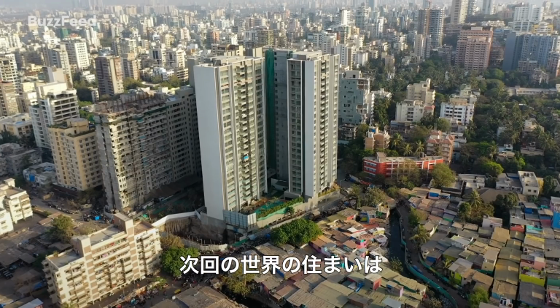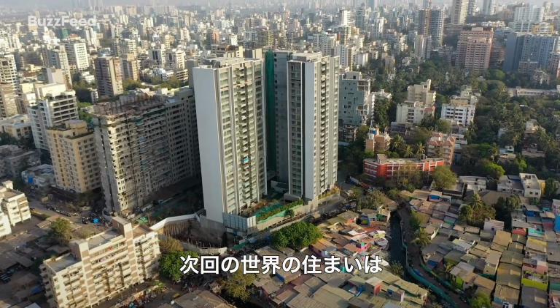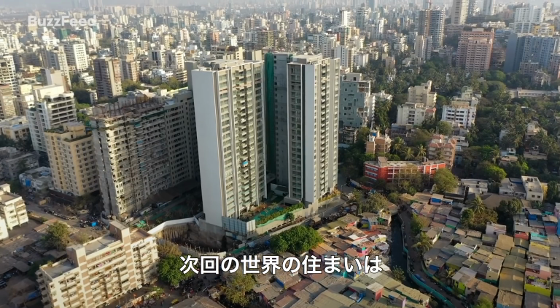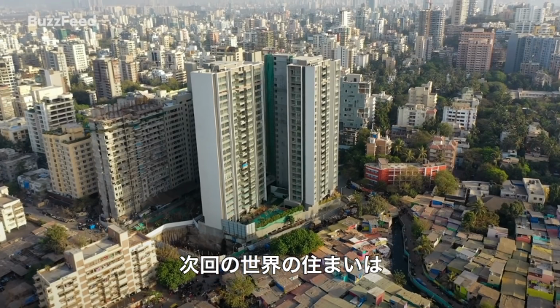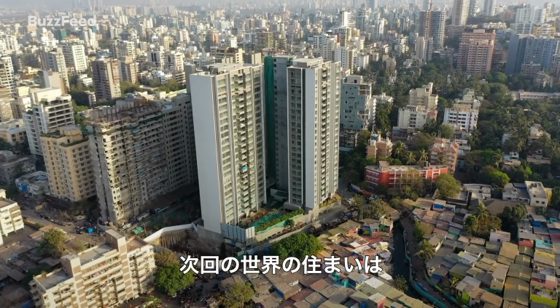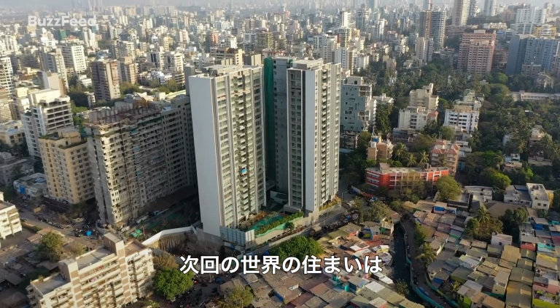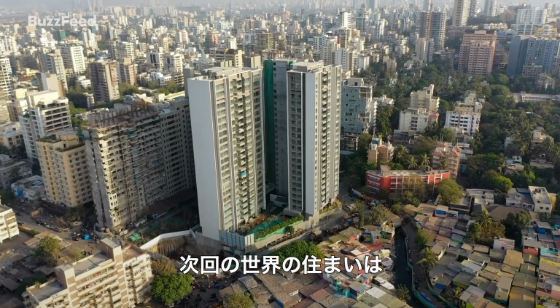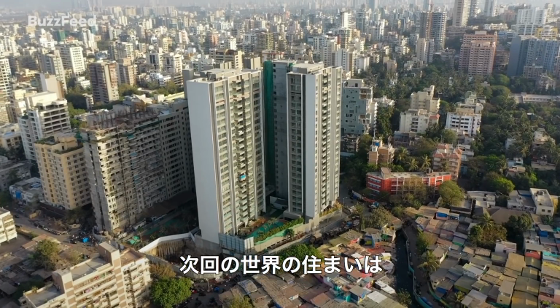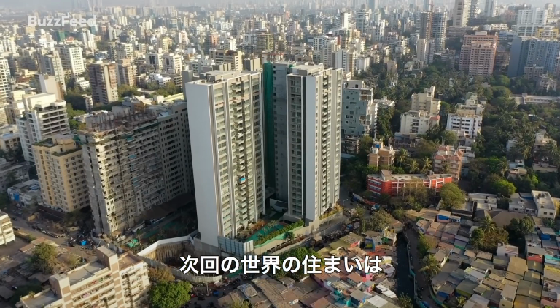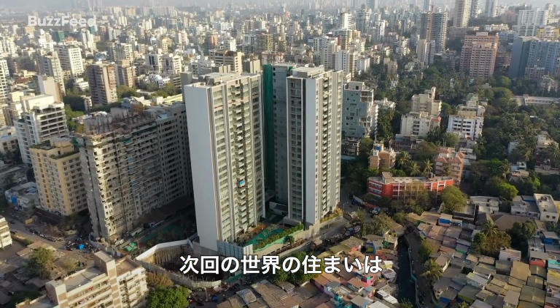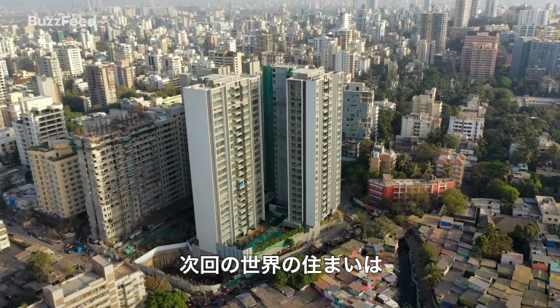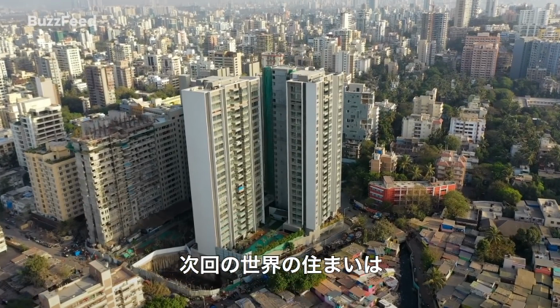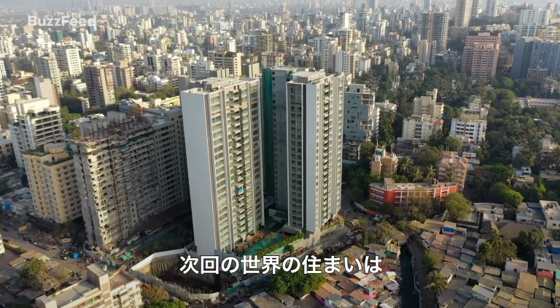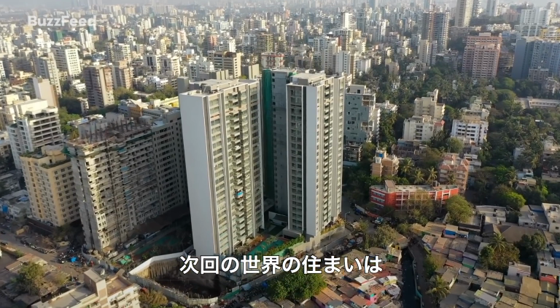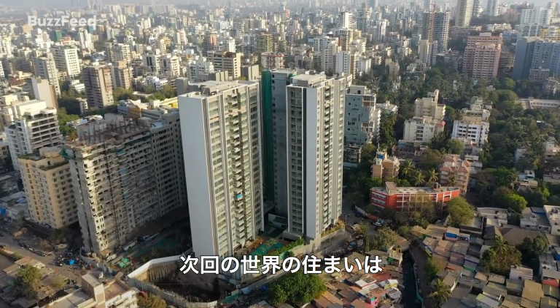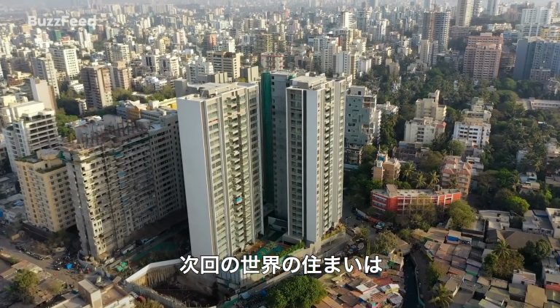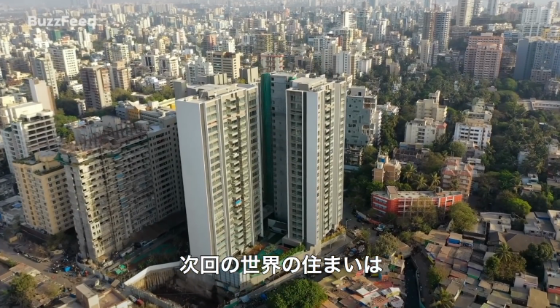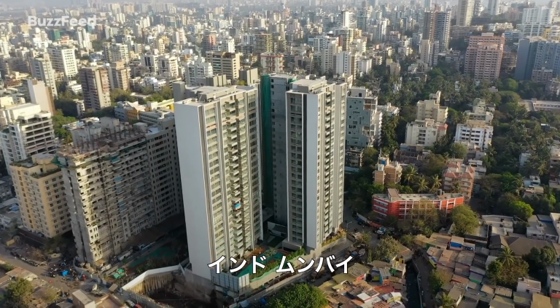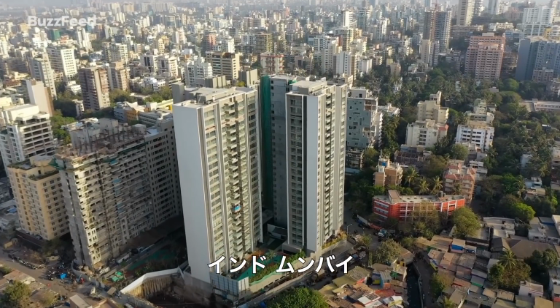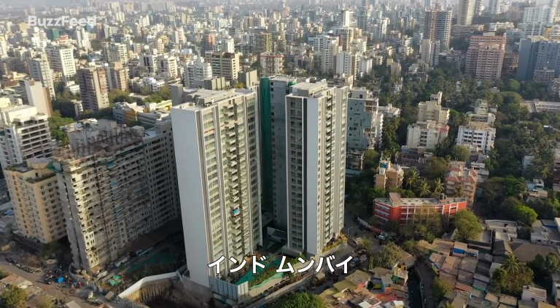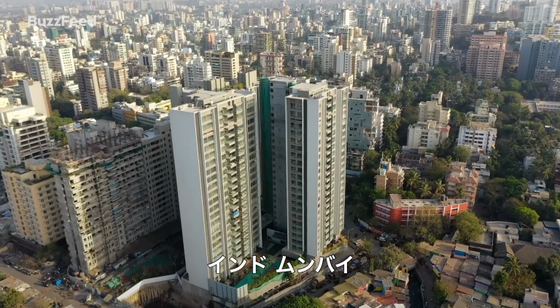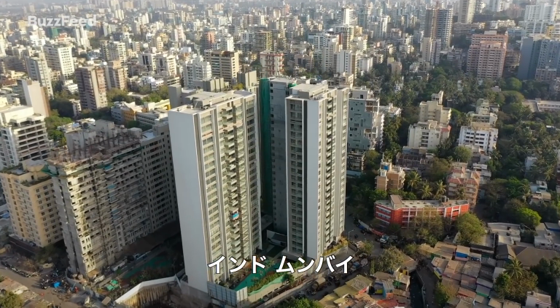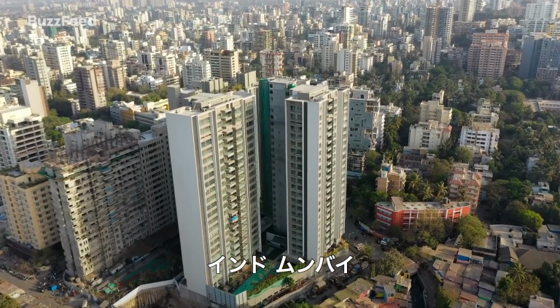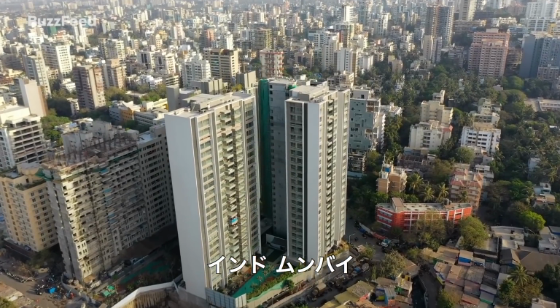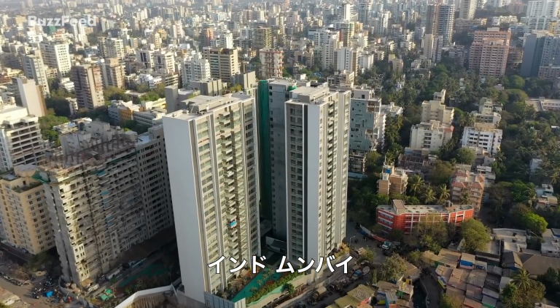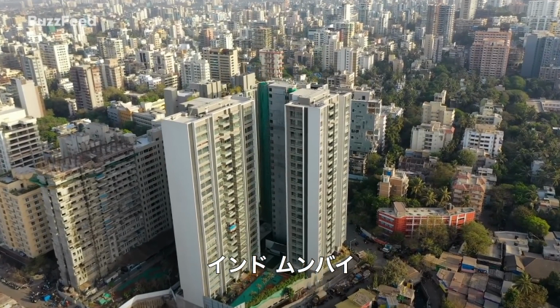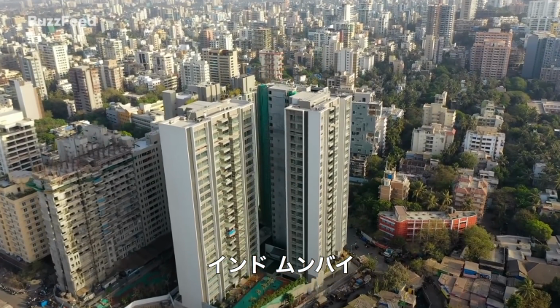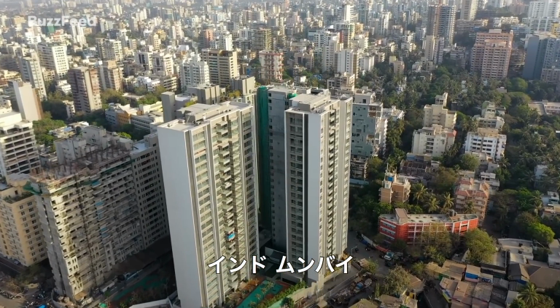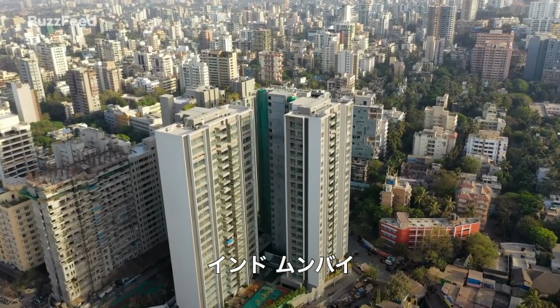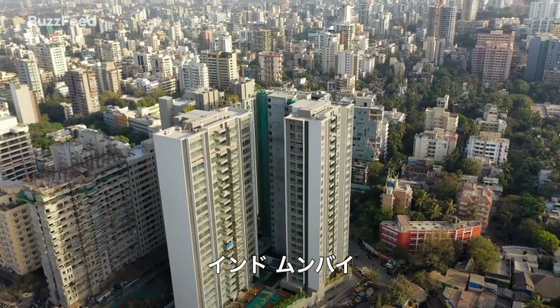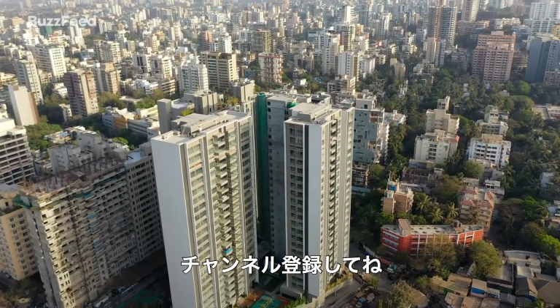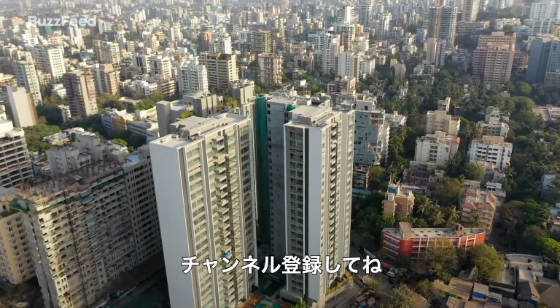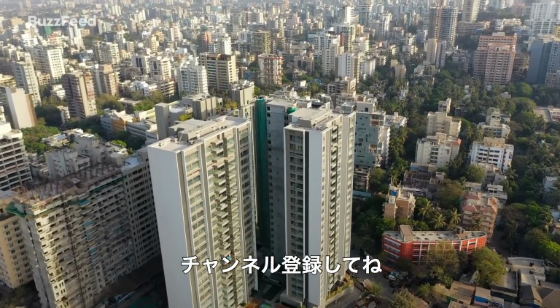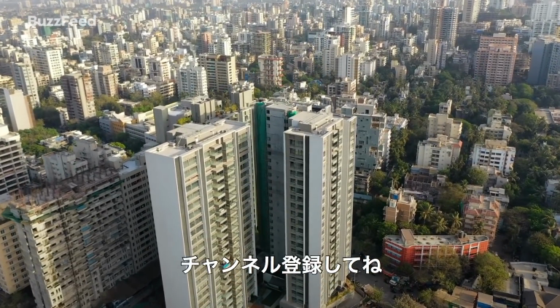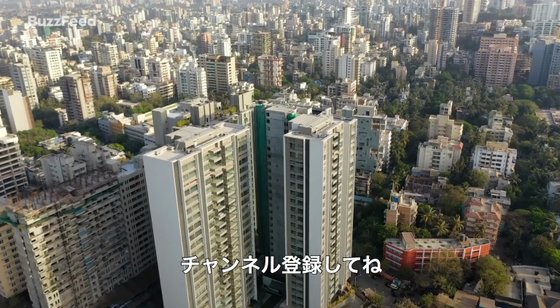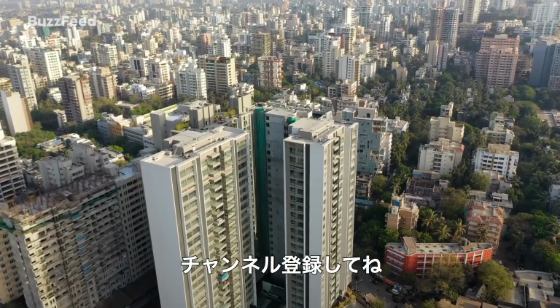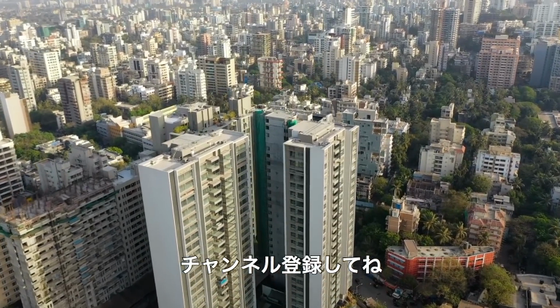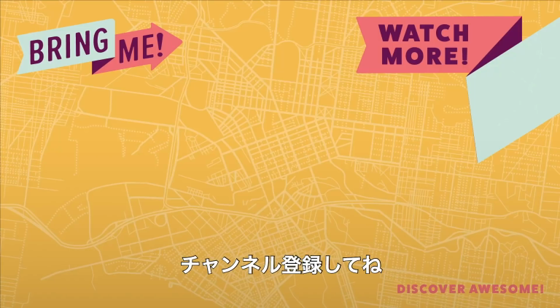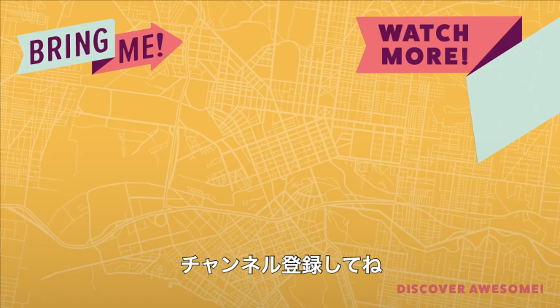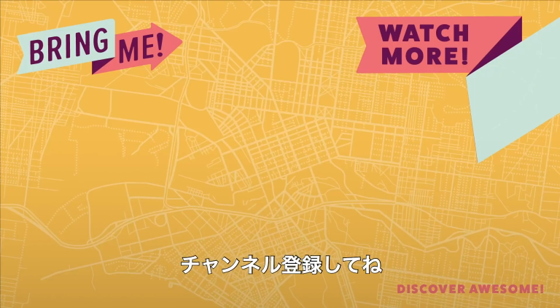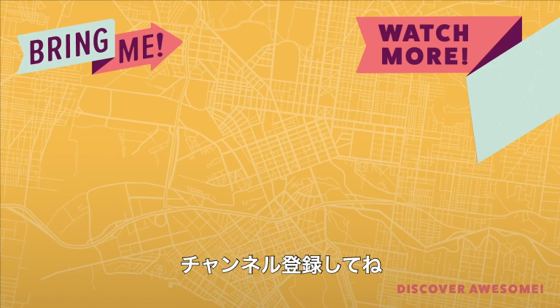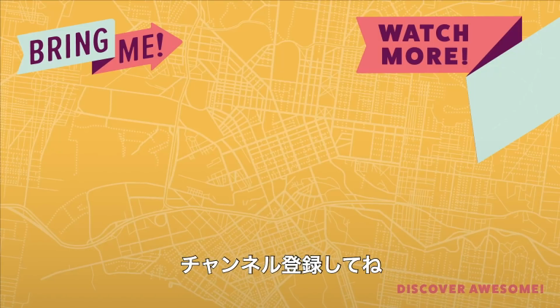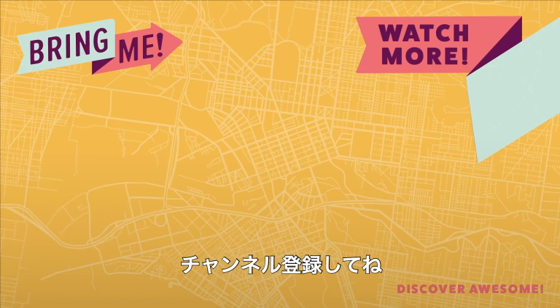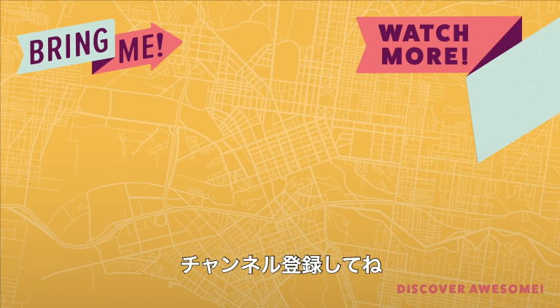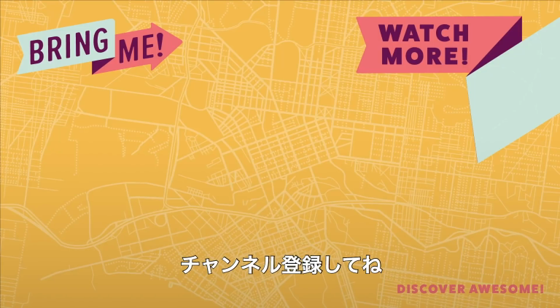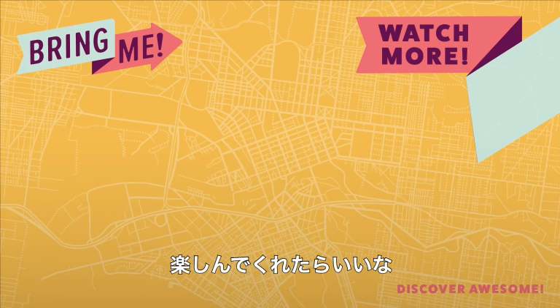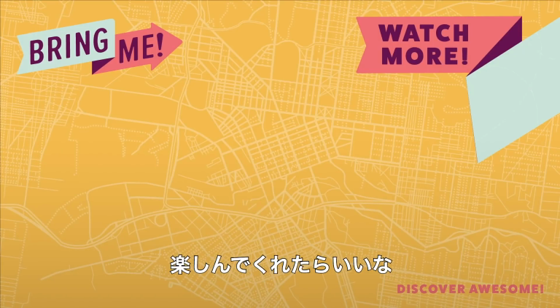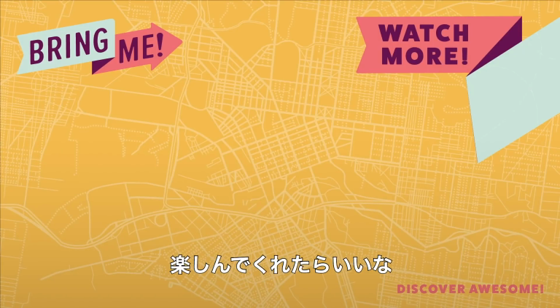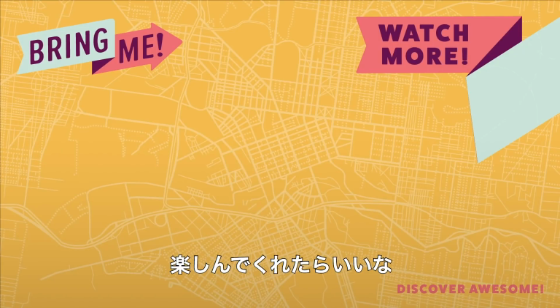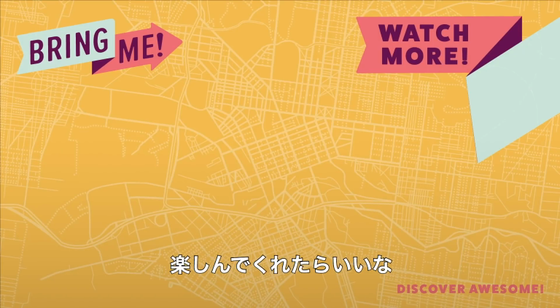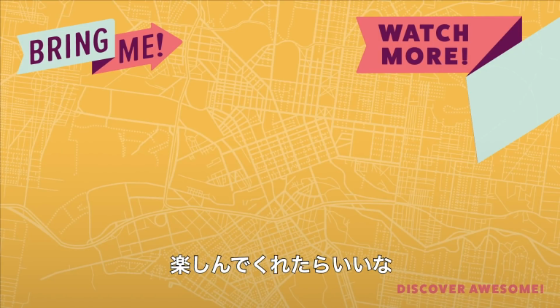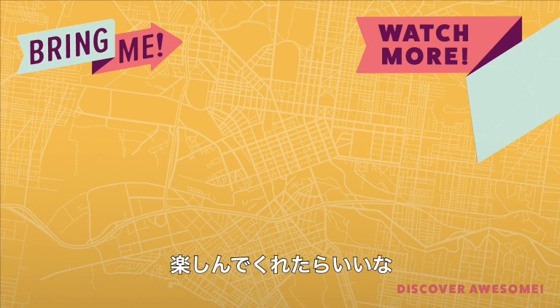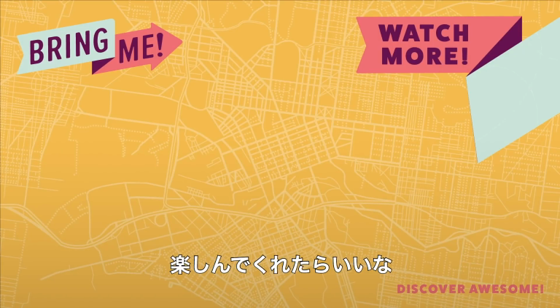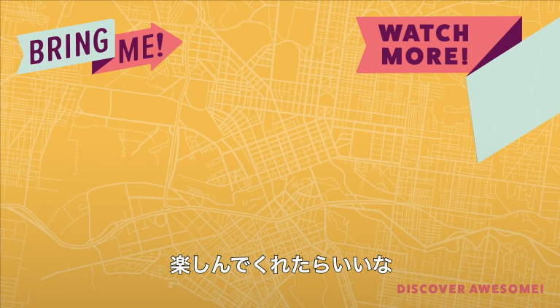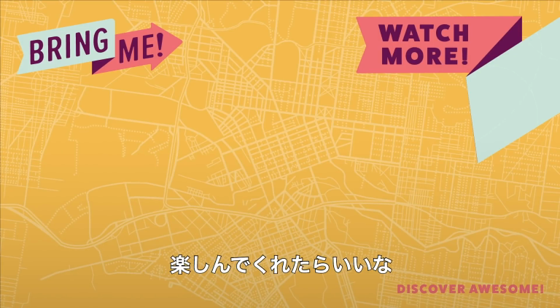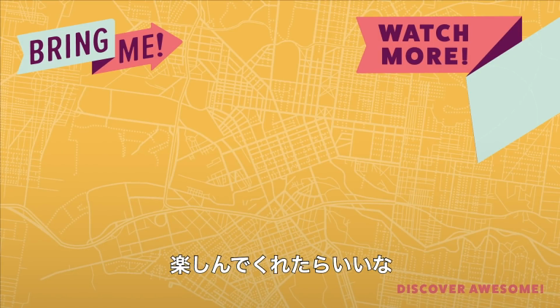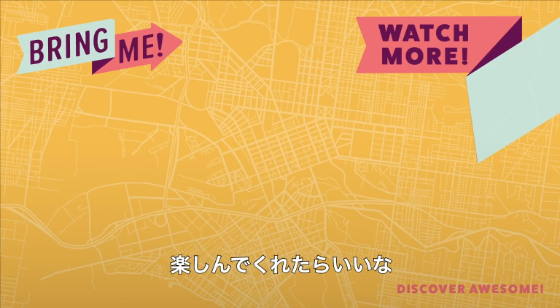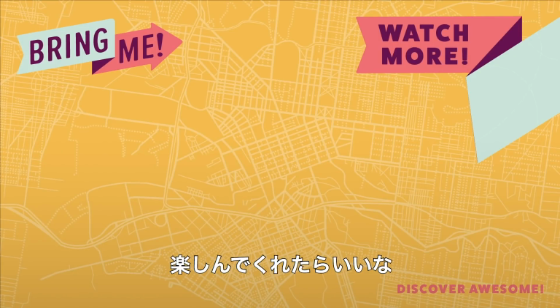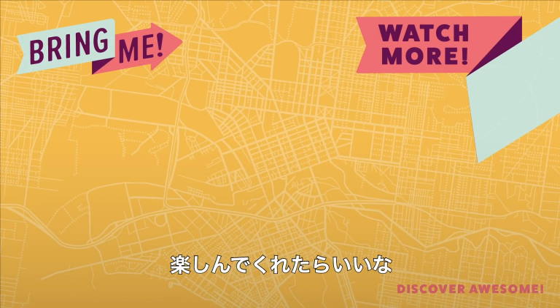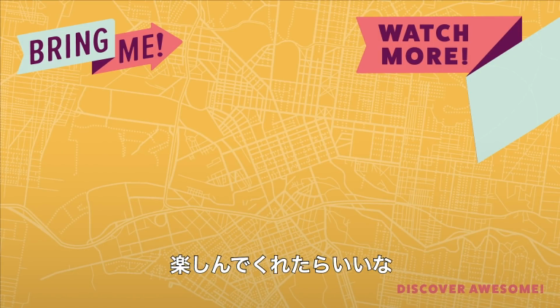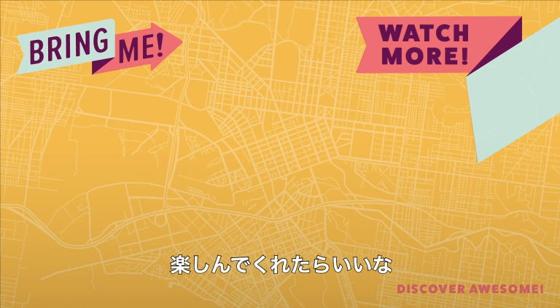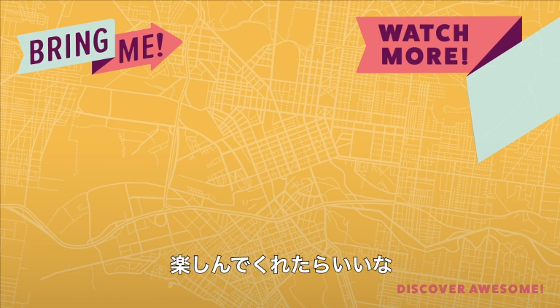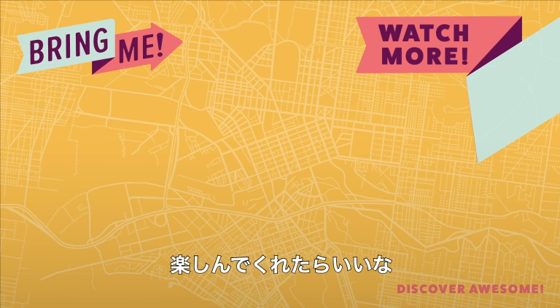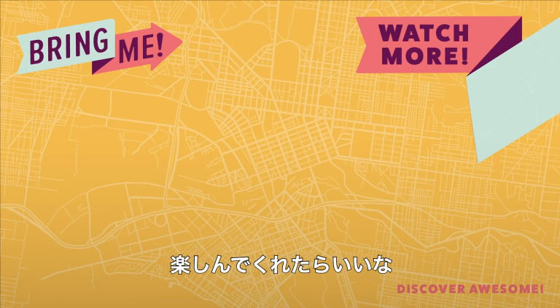Next time on Apartments Around the World: Mumbai, India. Don't forget to subscribe, and I hope you enjoyed this video.